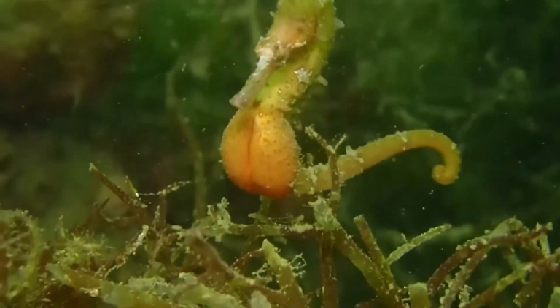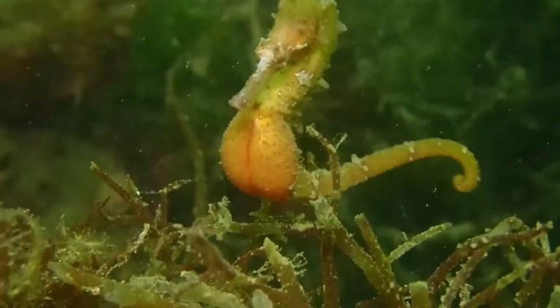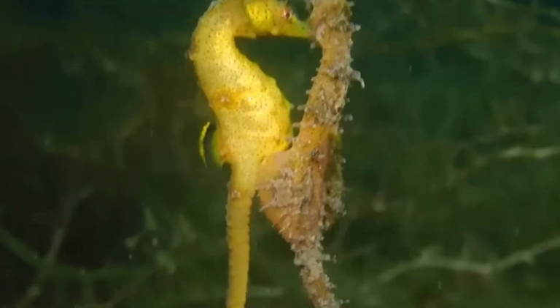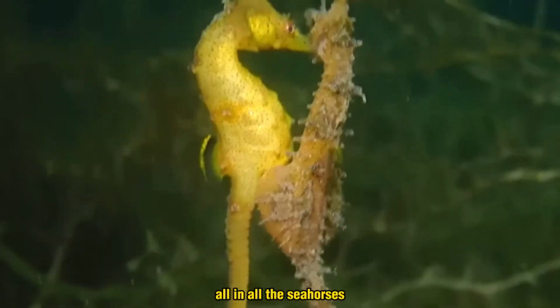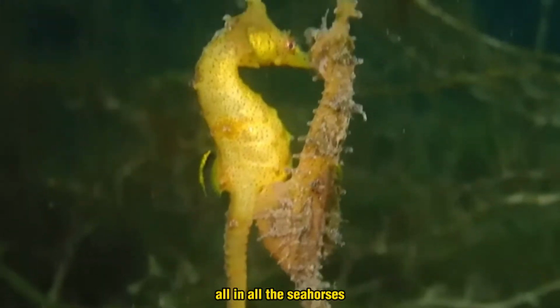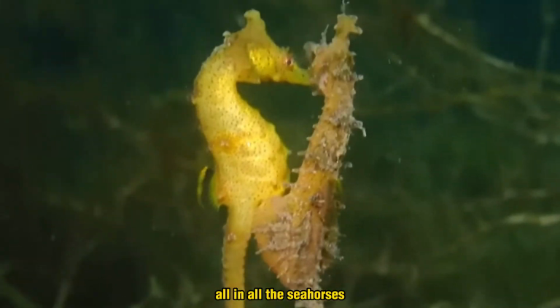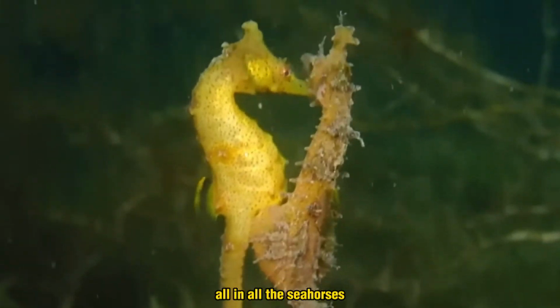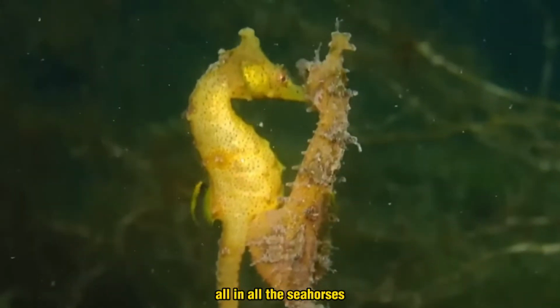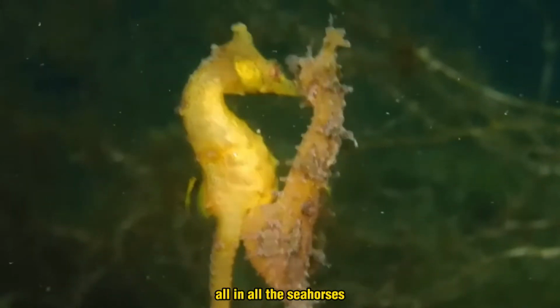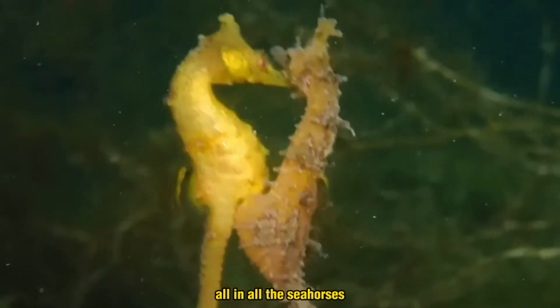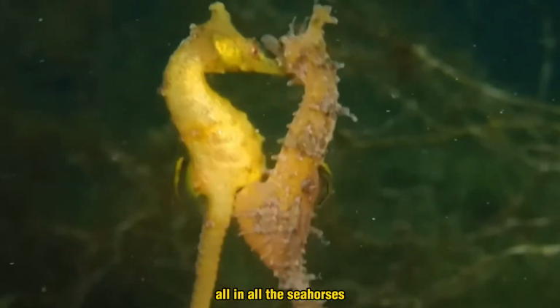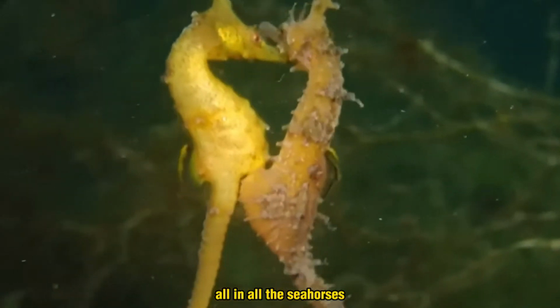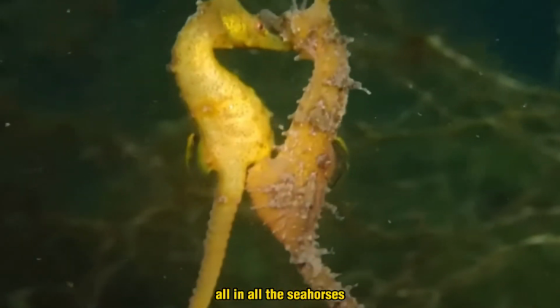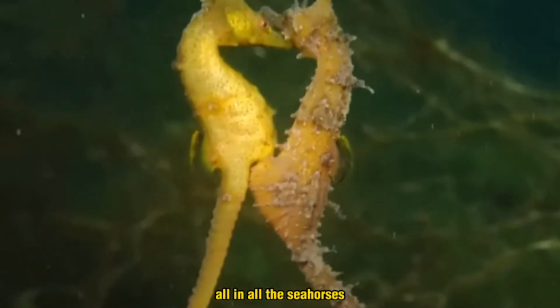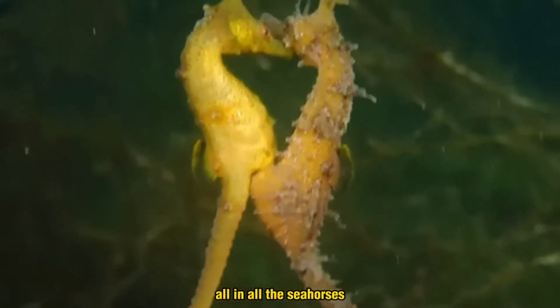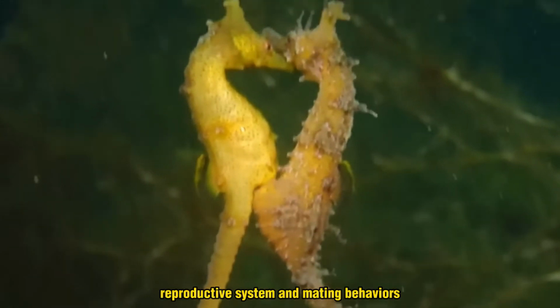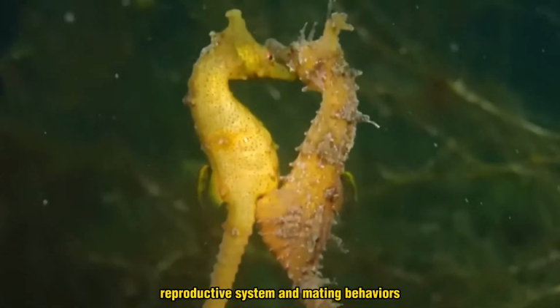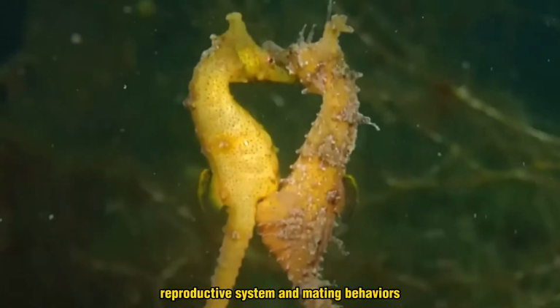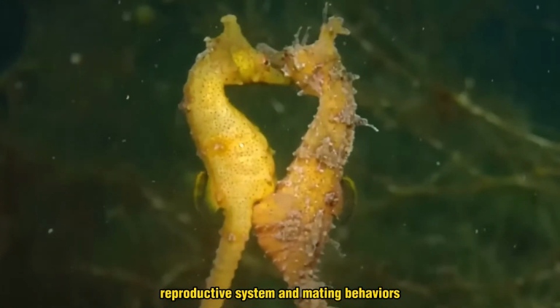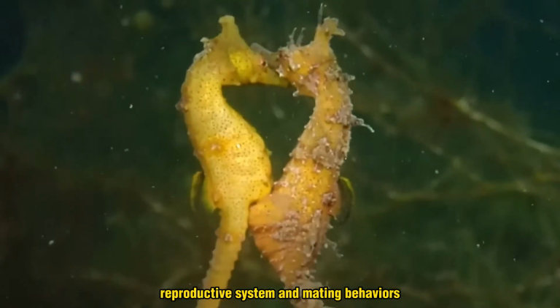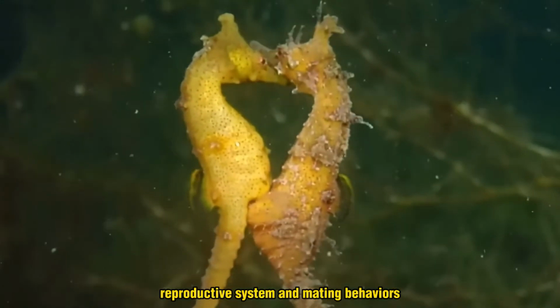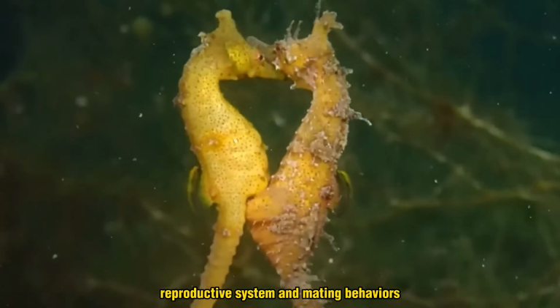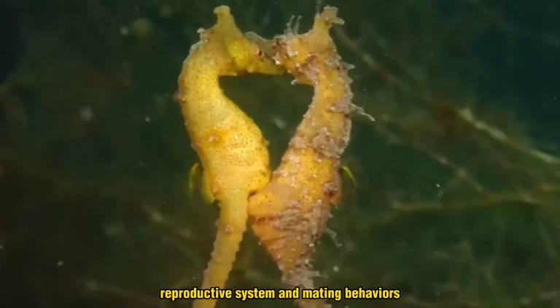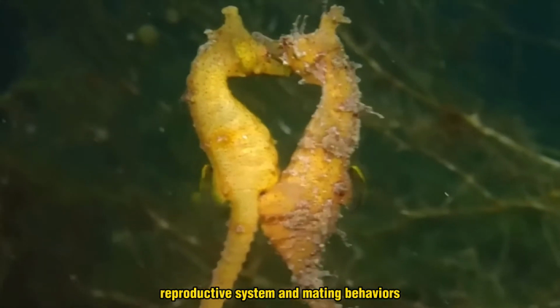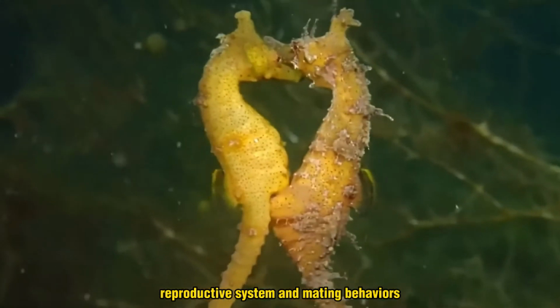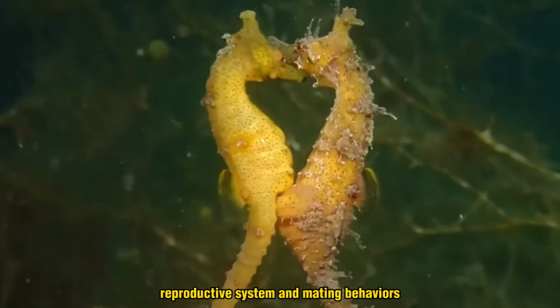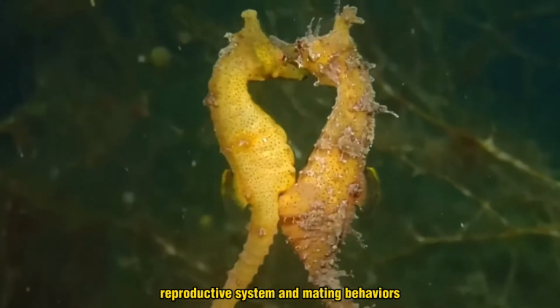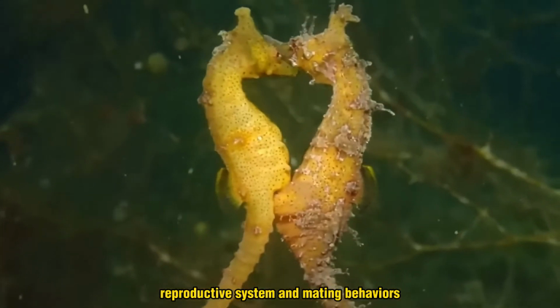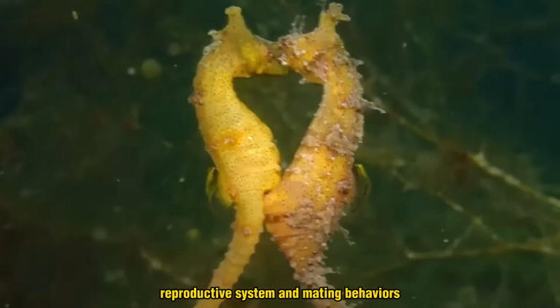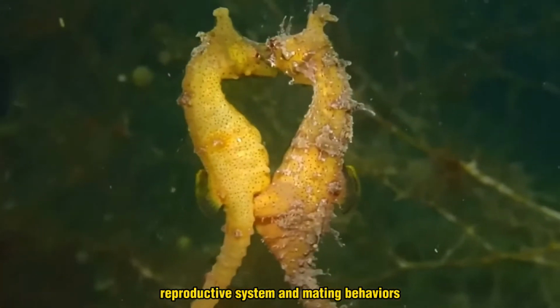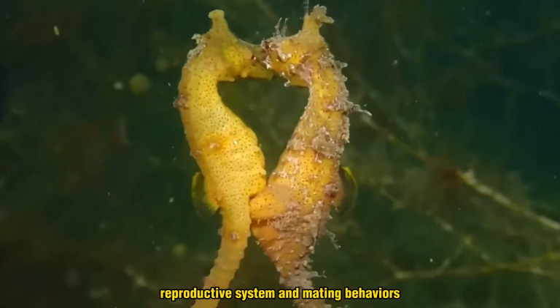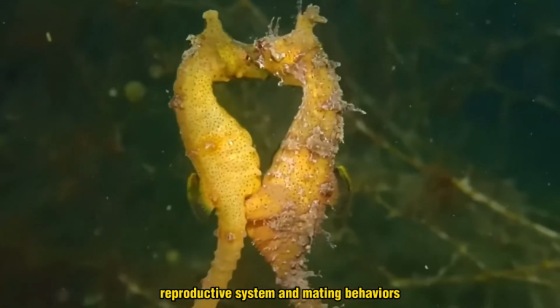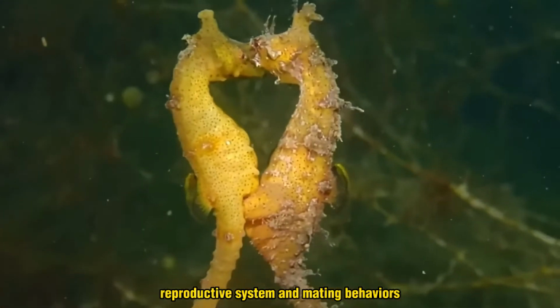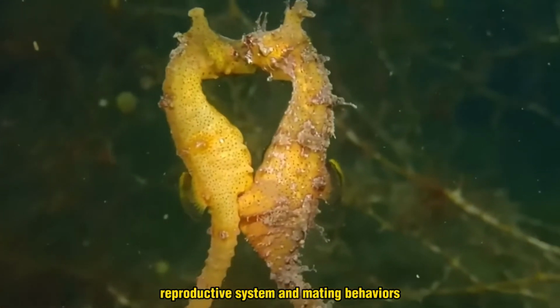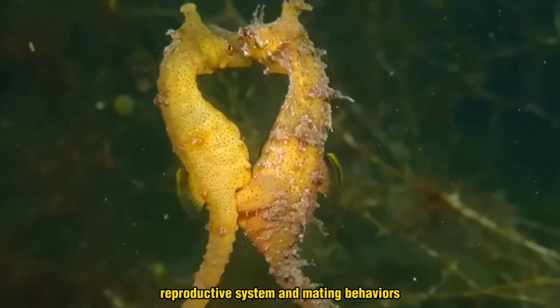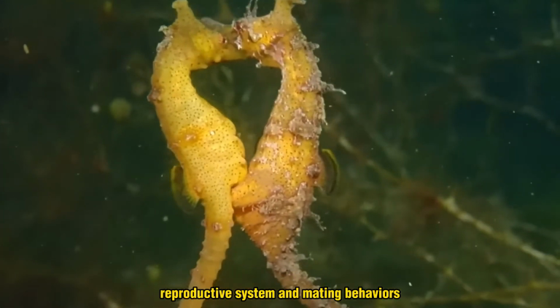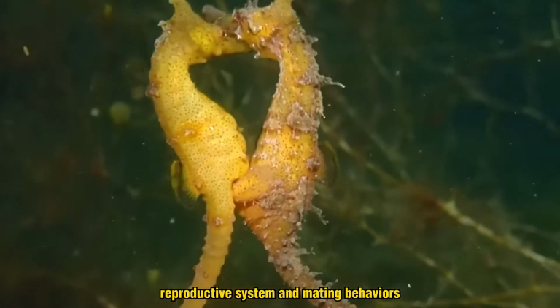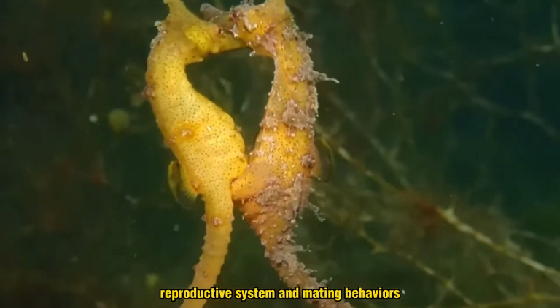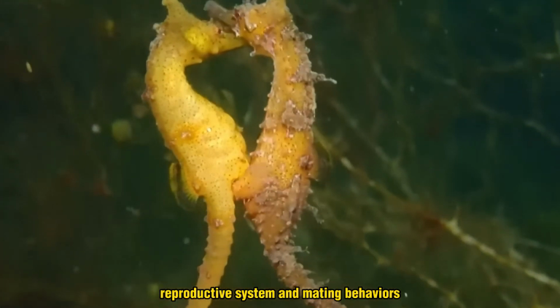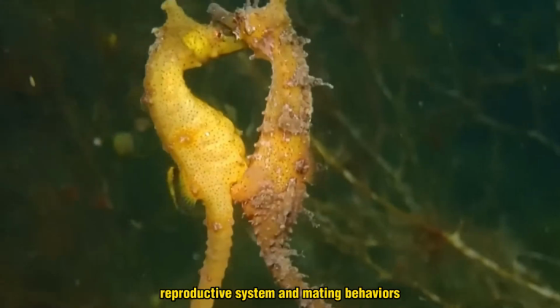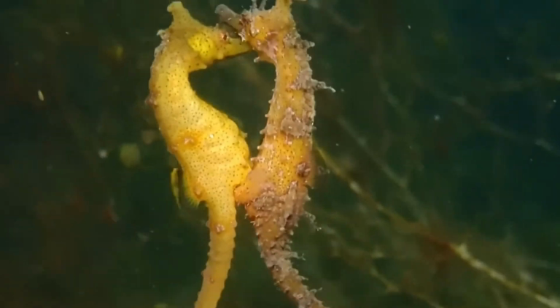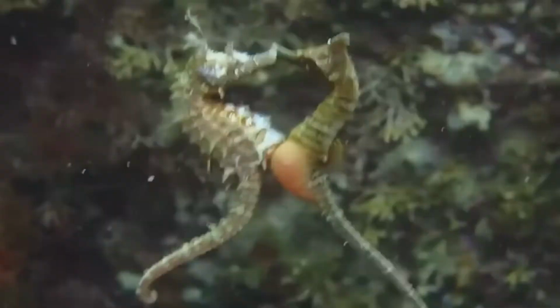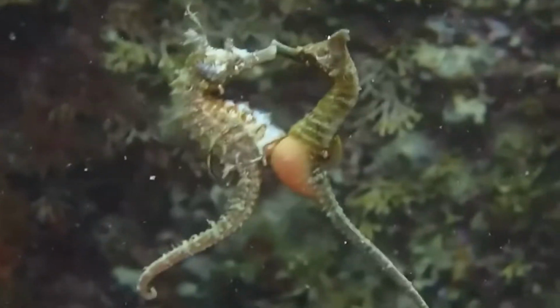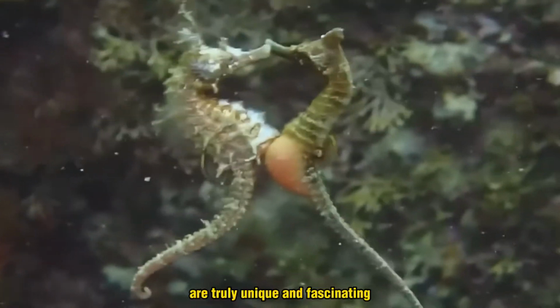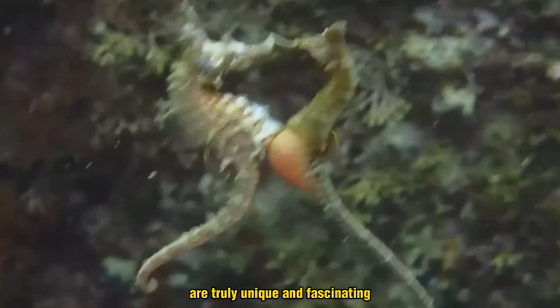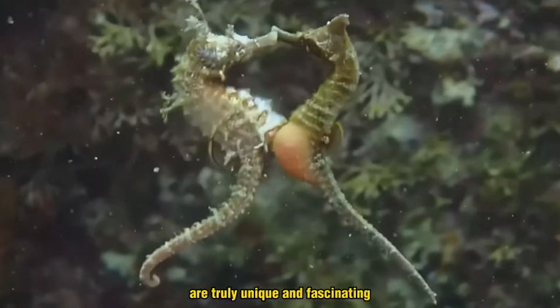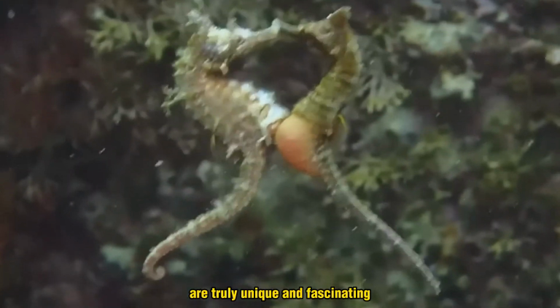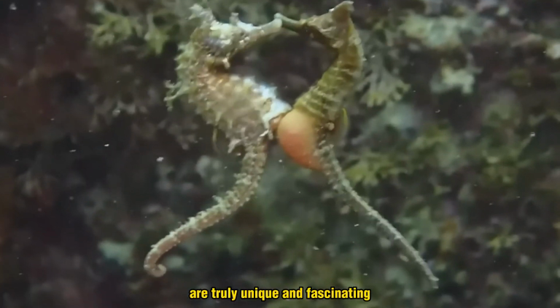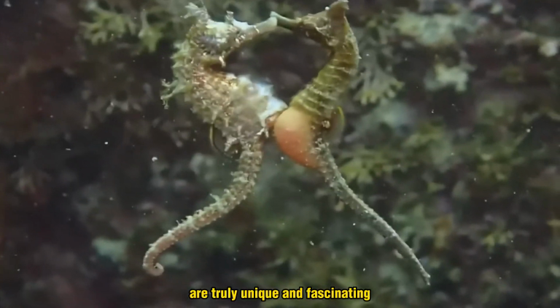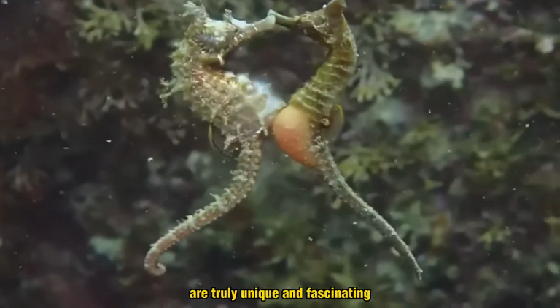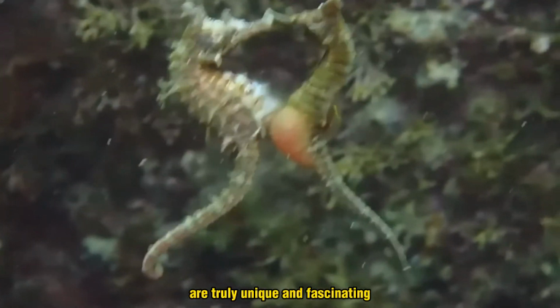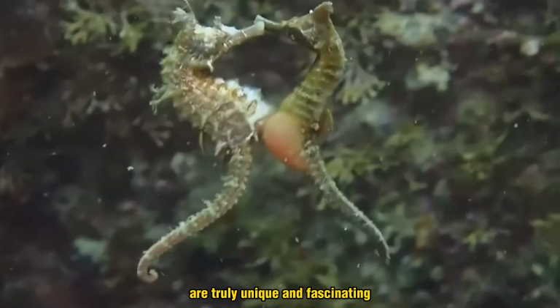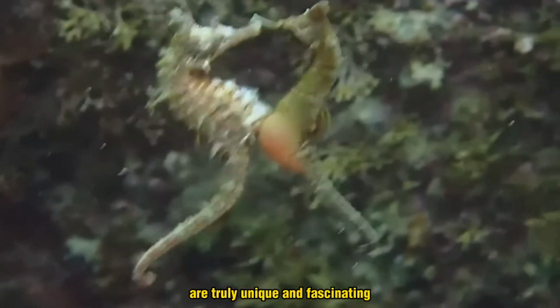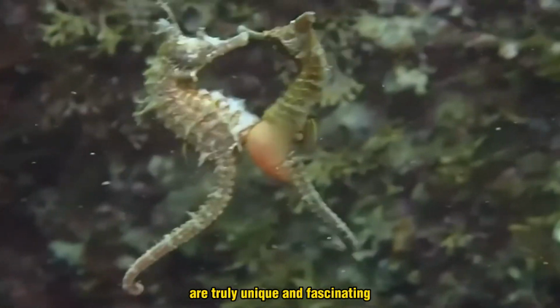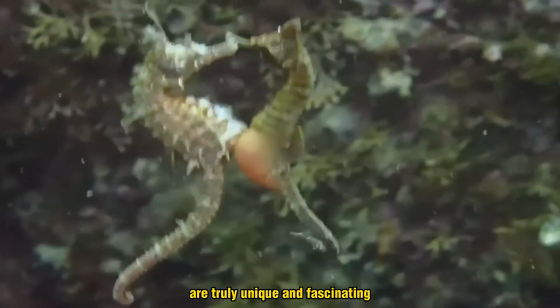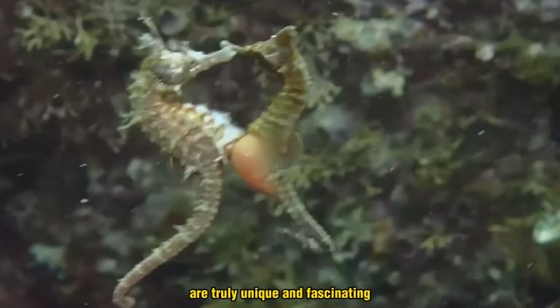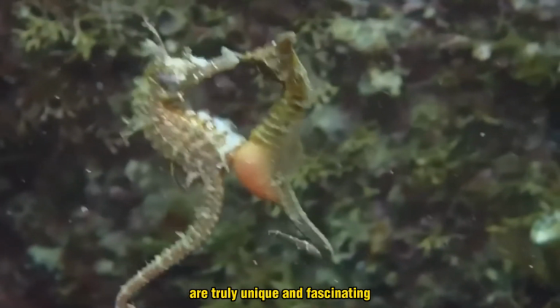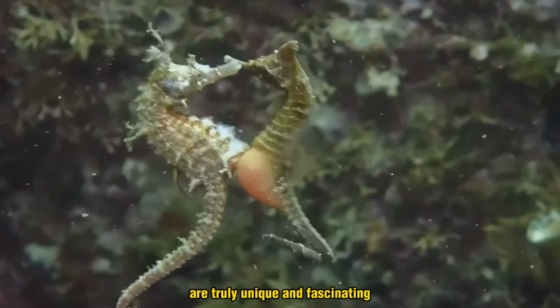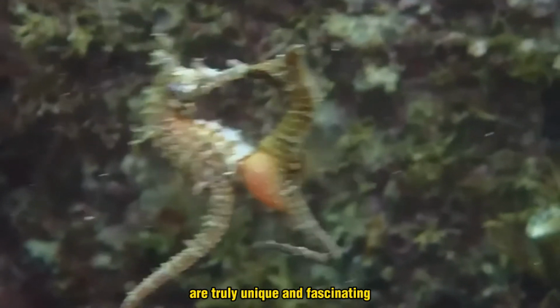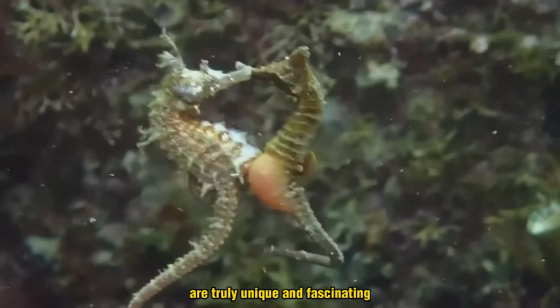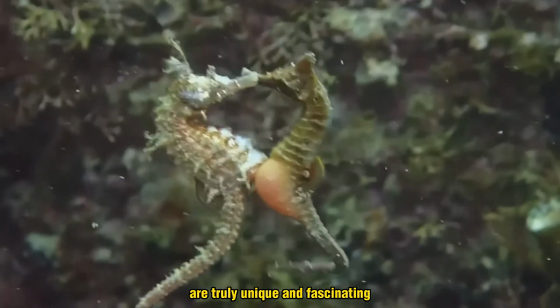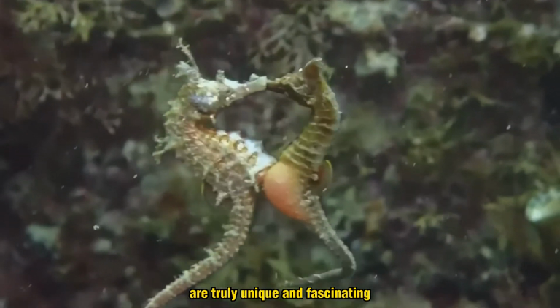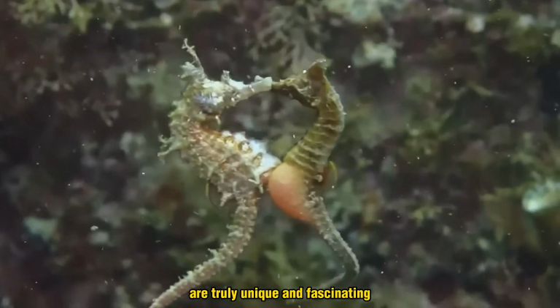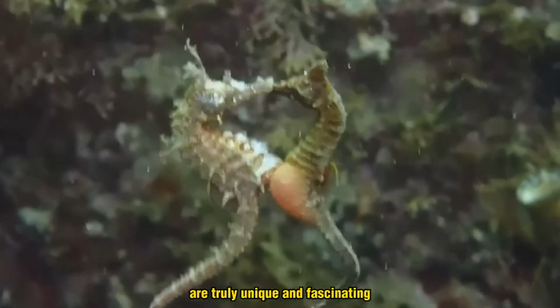All in all, the seahorse's reproductive system and mating behaviors are truly unique and fascinating.